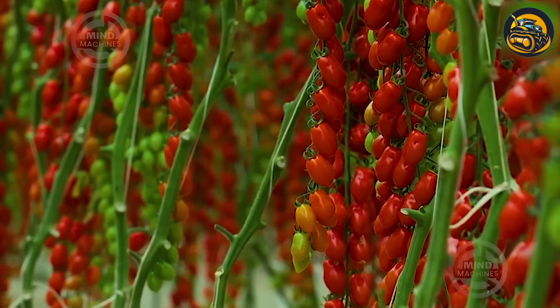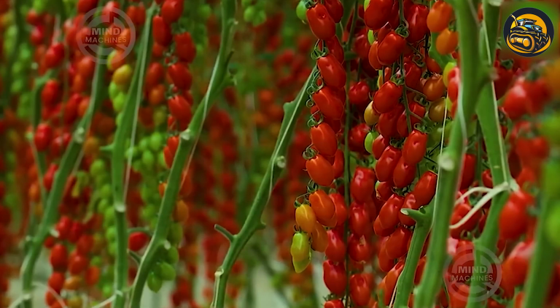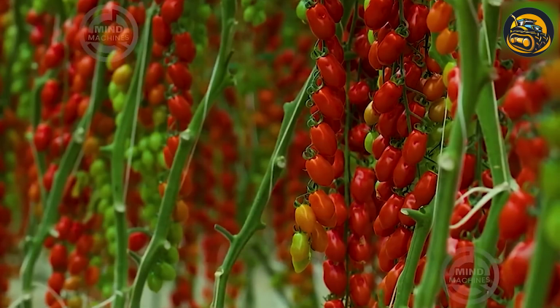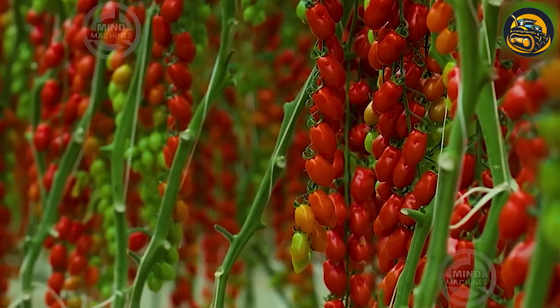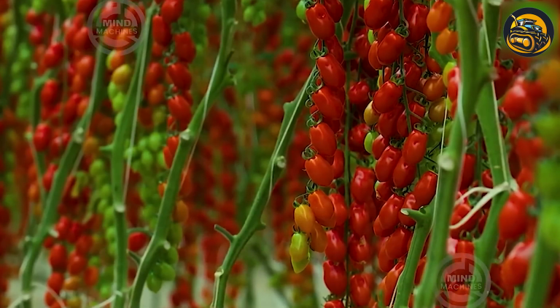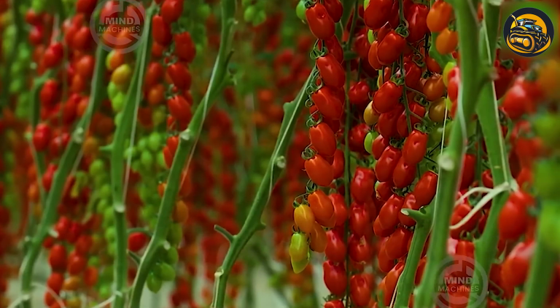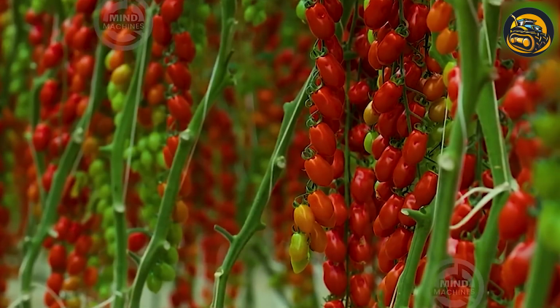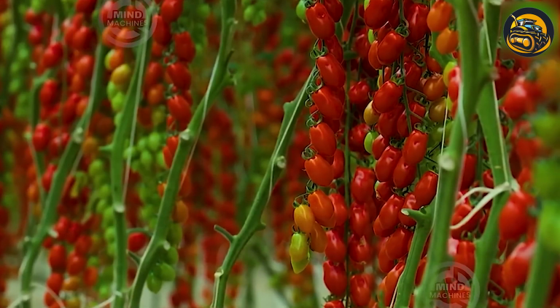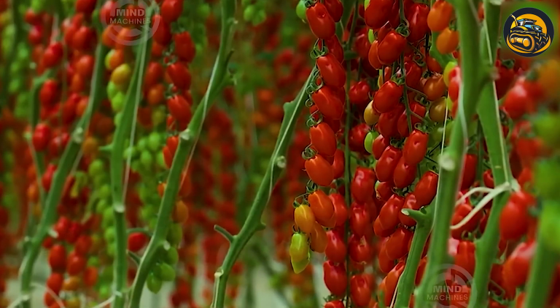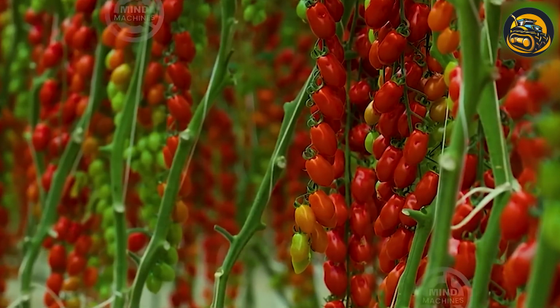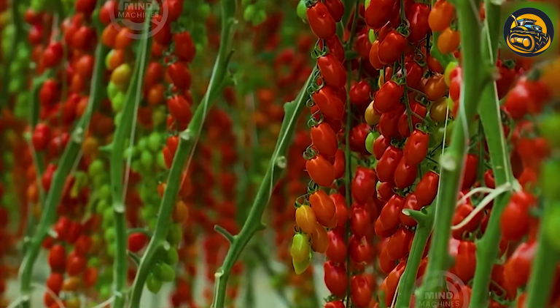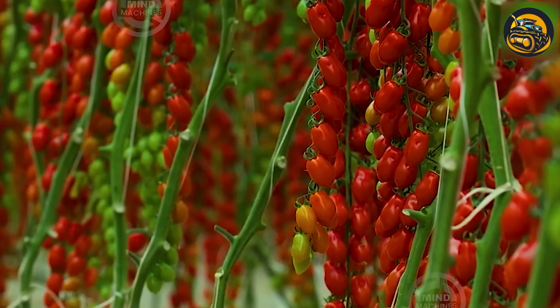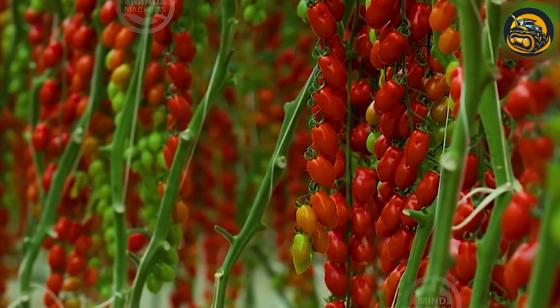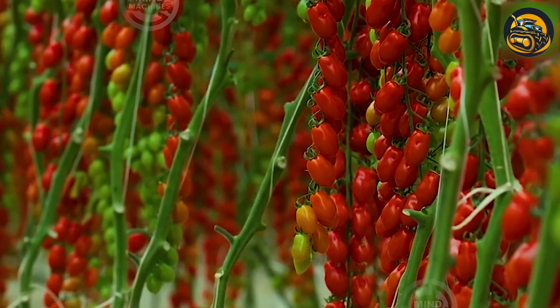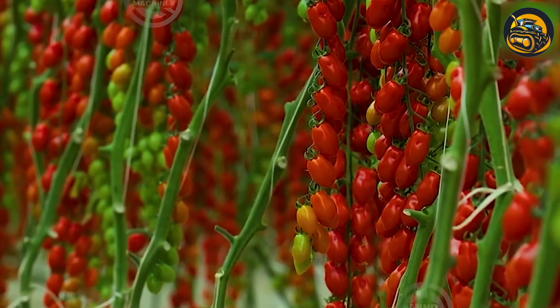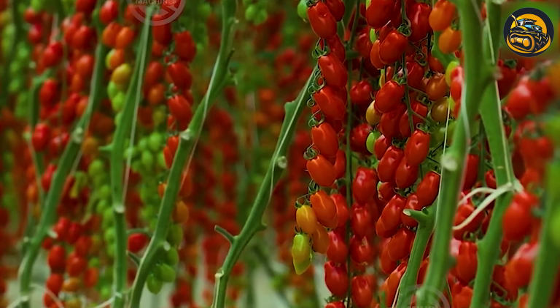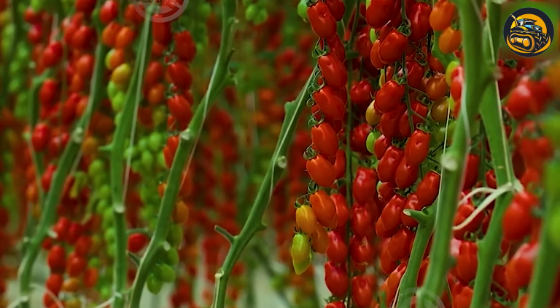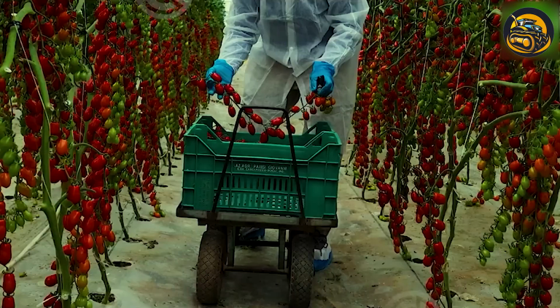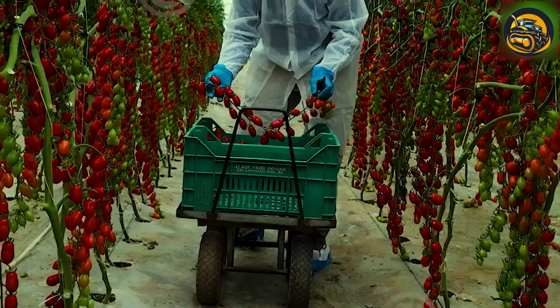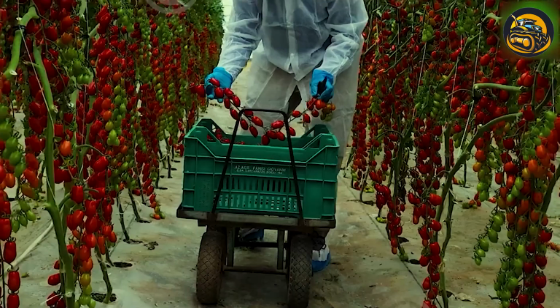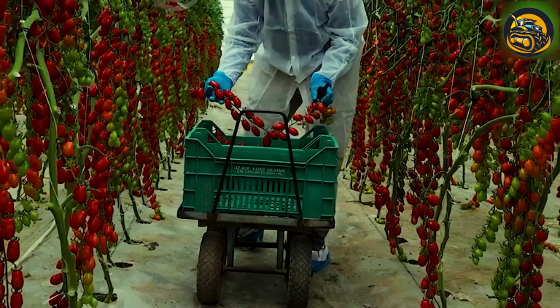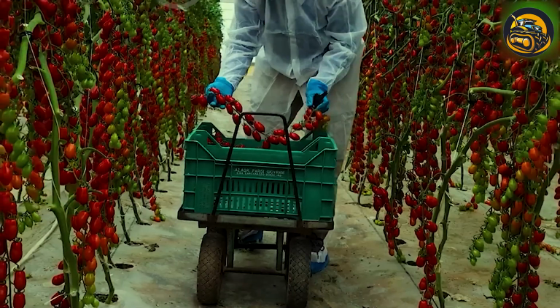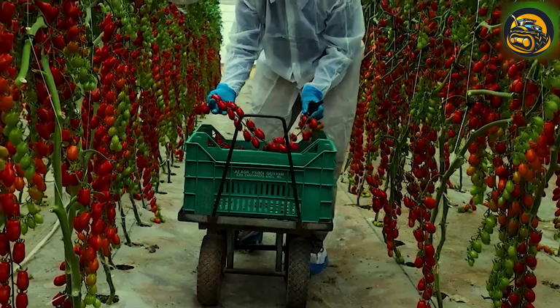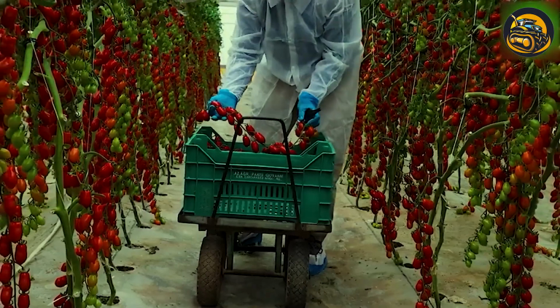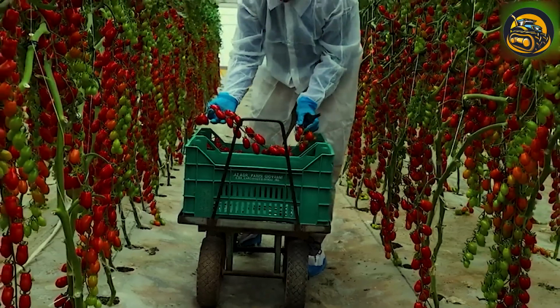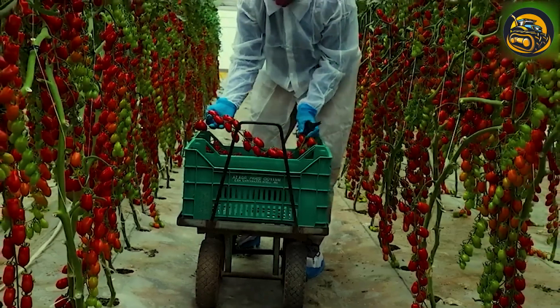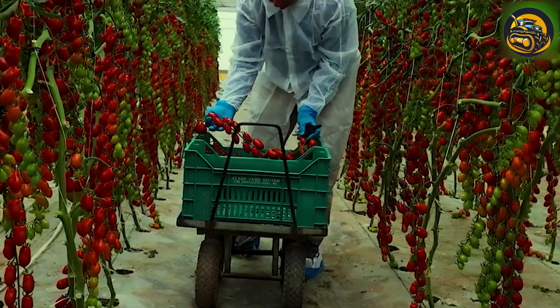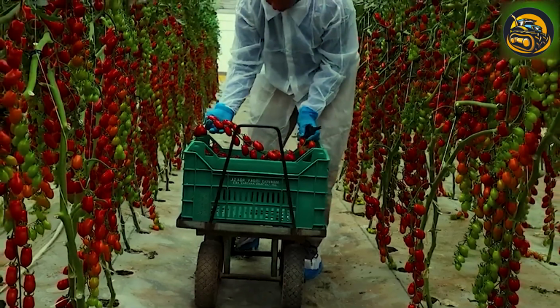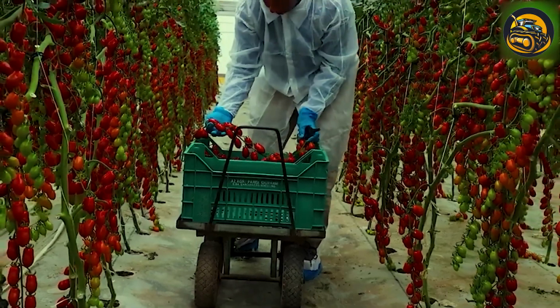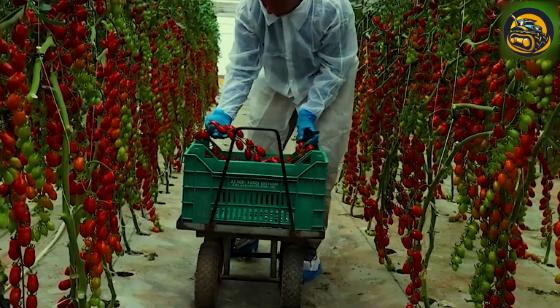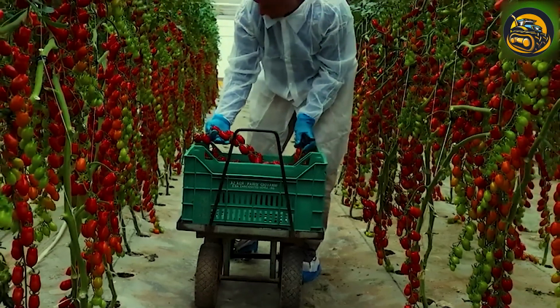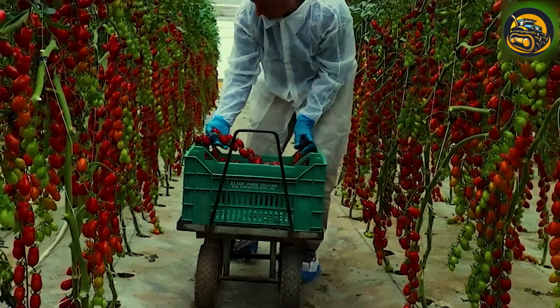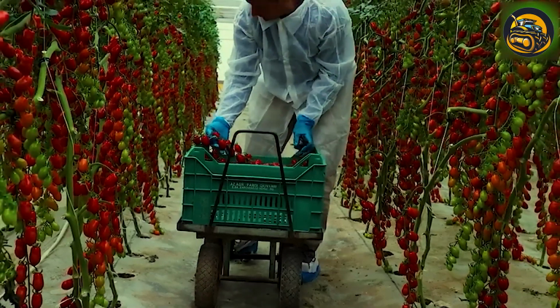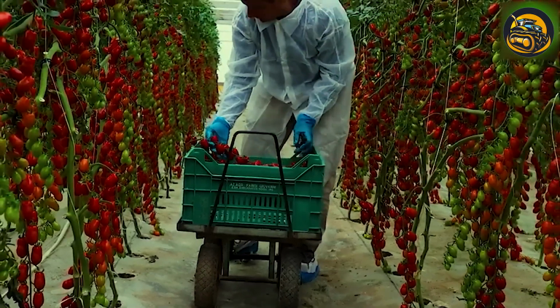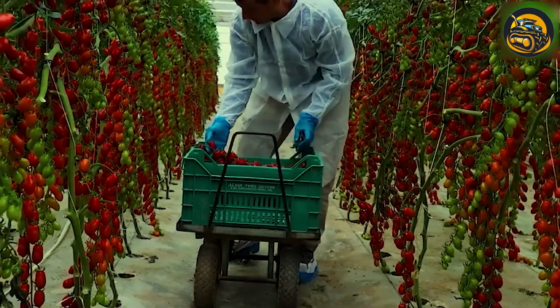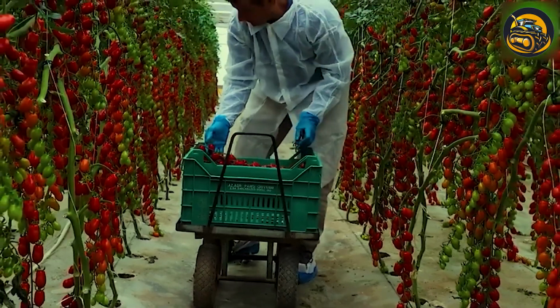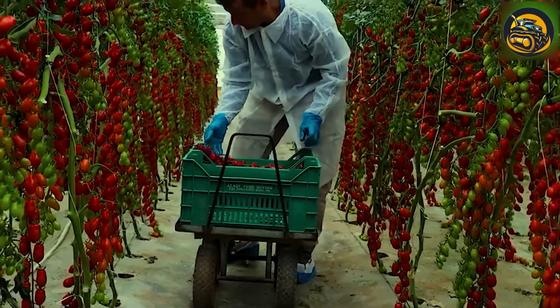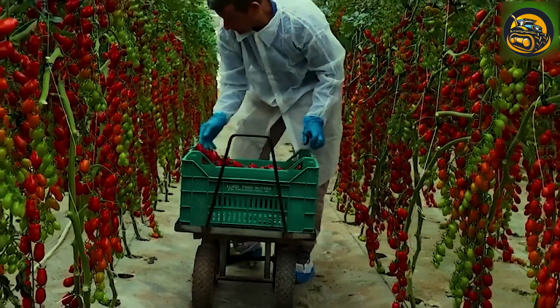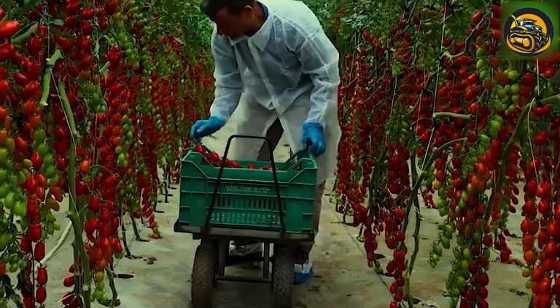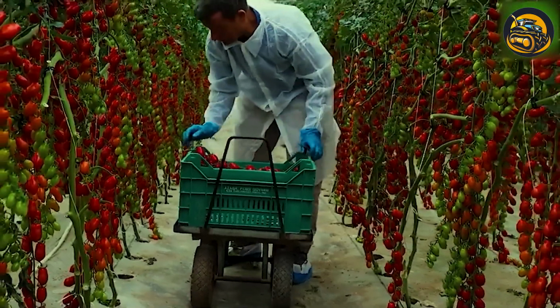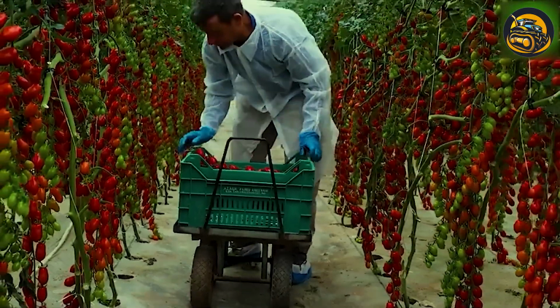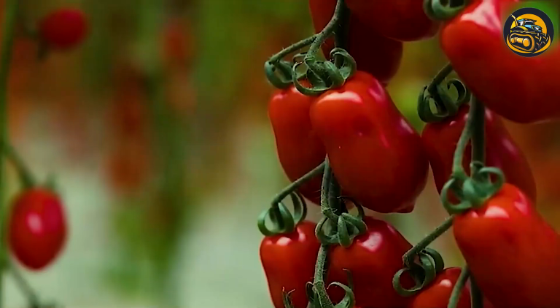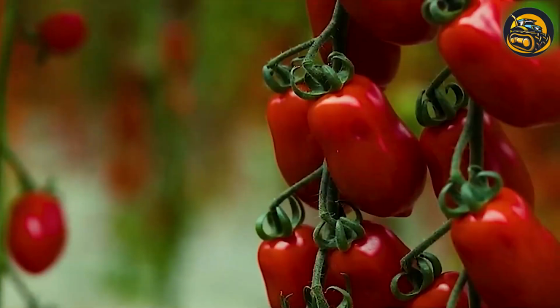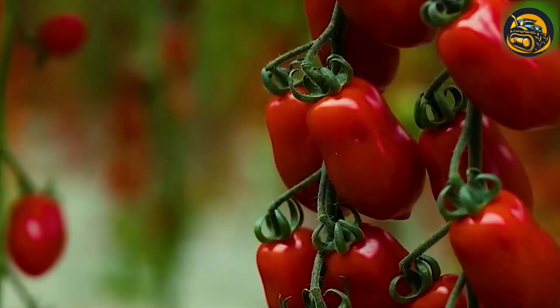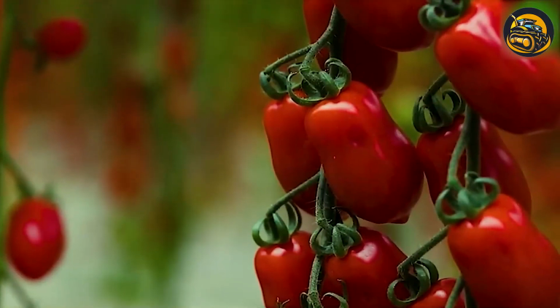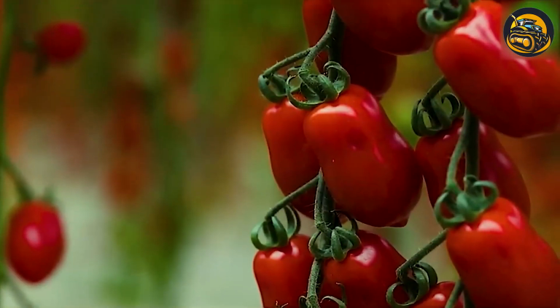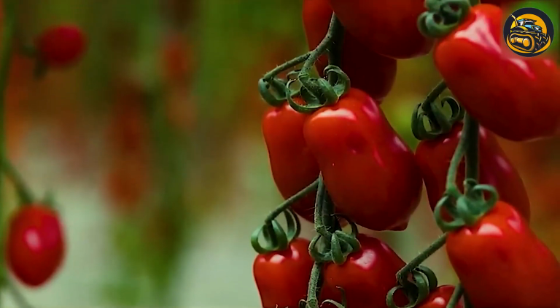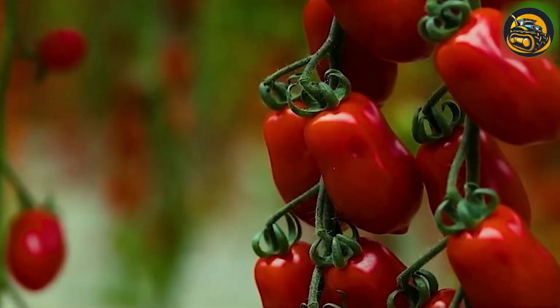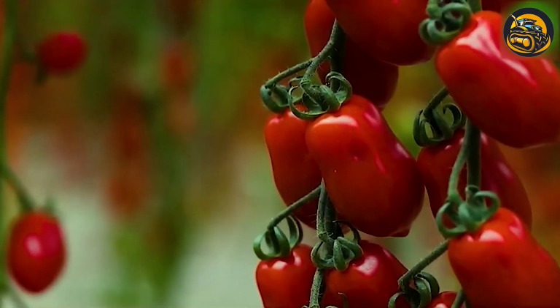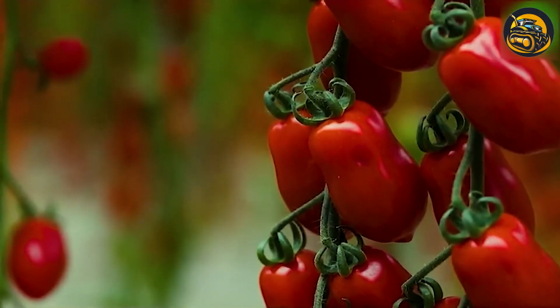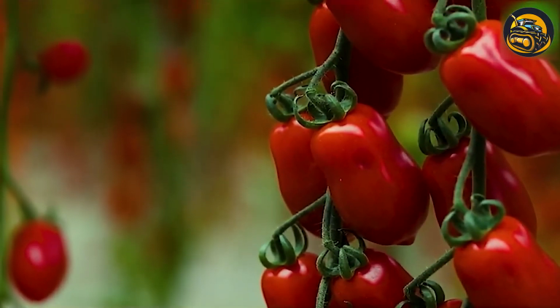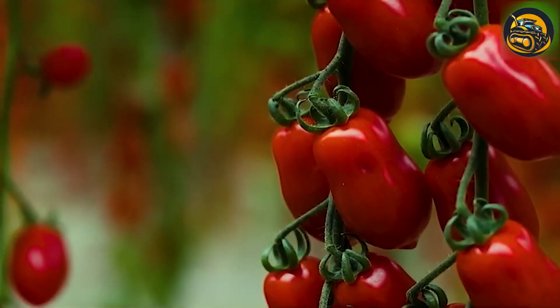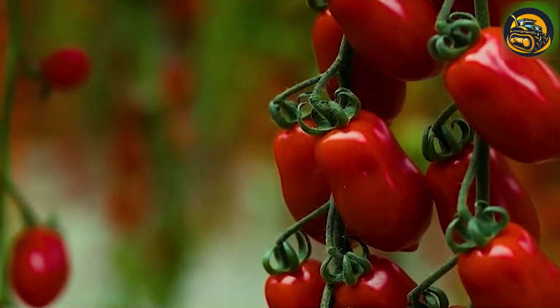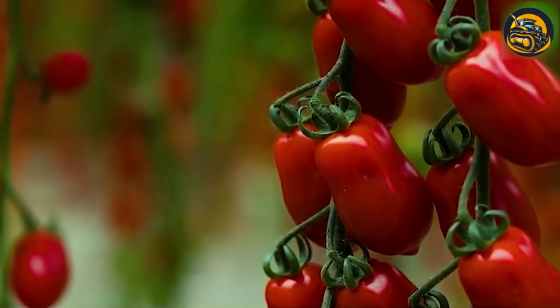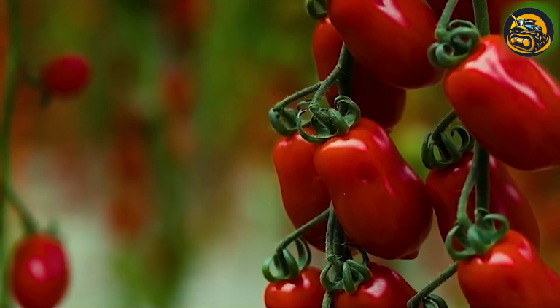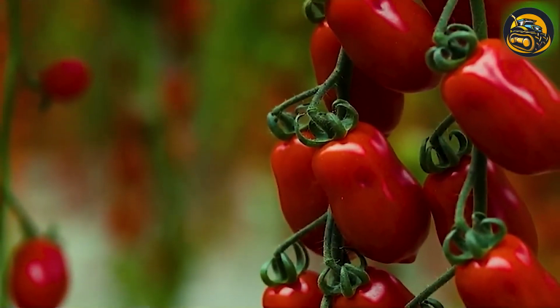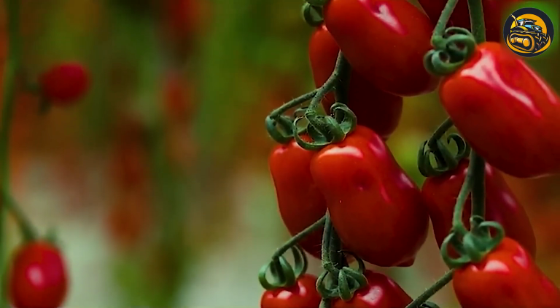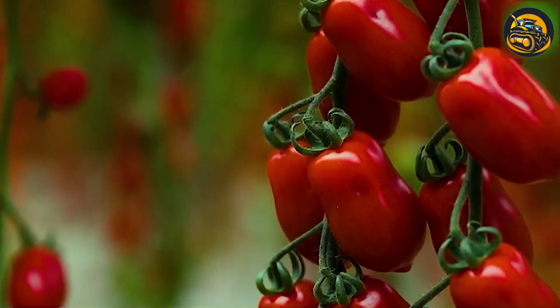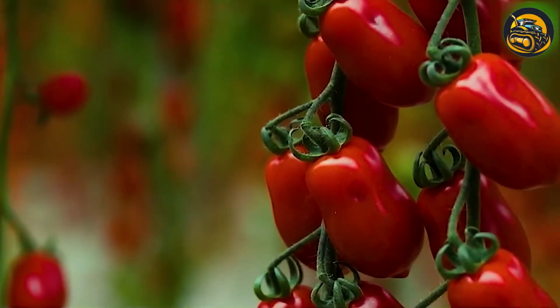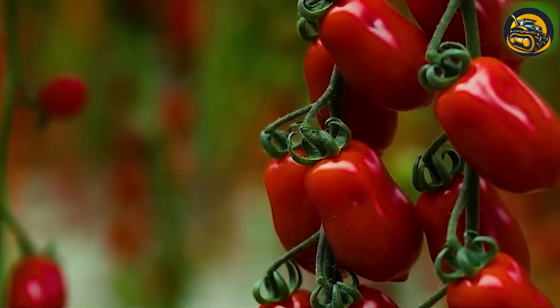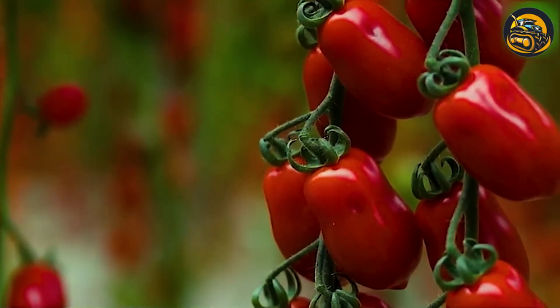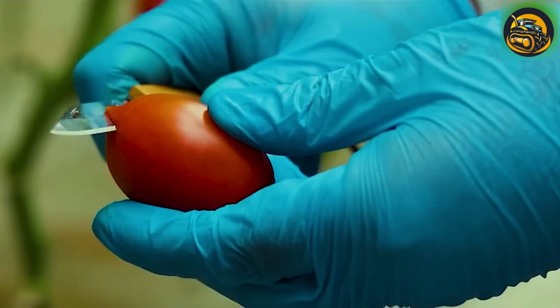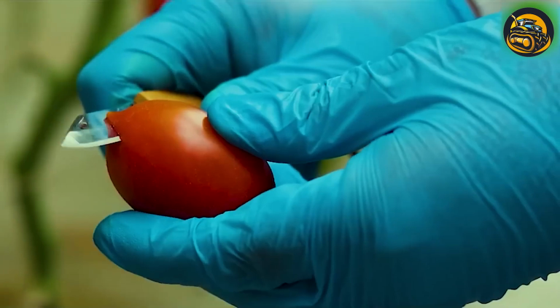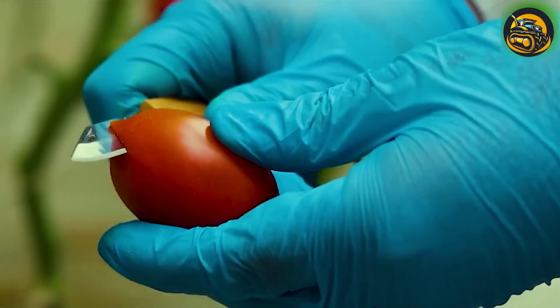Let's marvel at the impeccably pristine tomatoes, captivating in their purity and impossible to look away from.